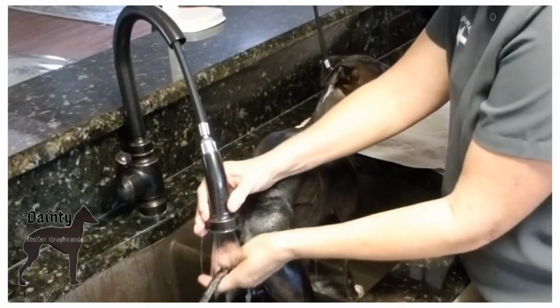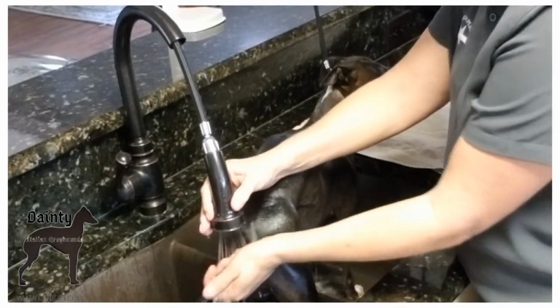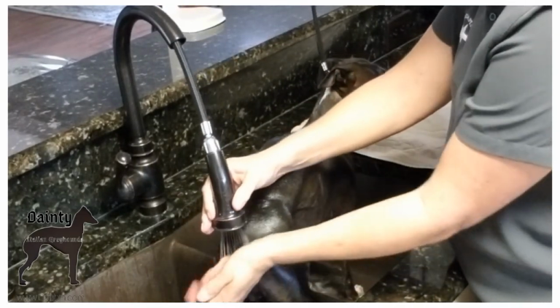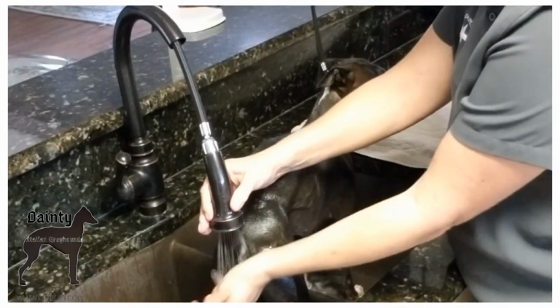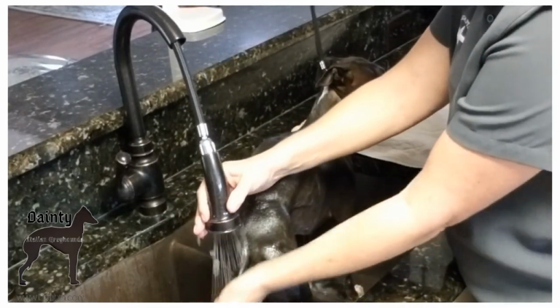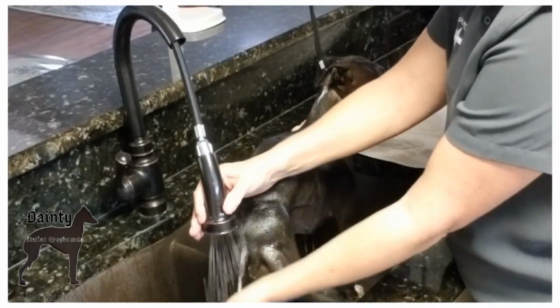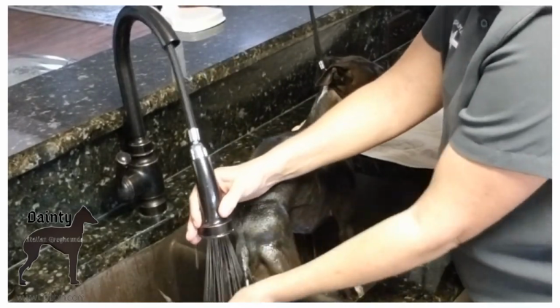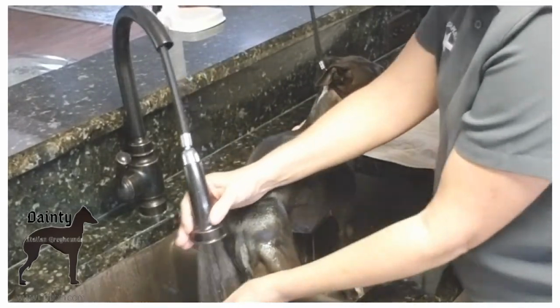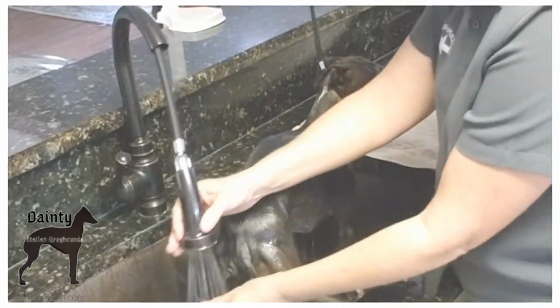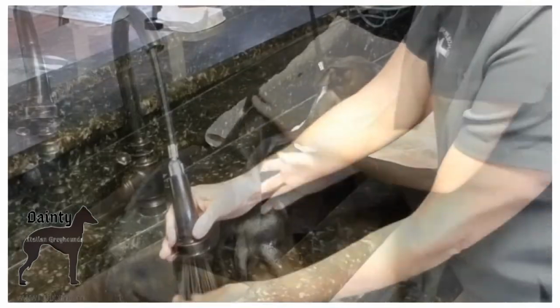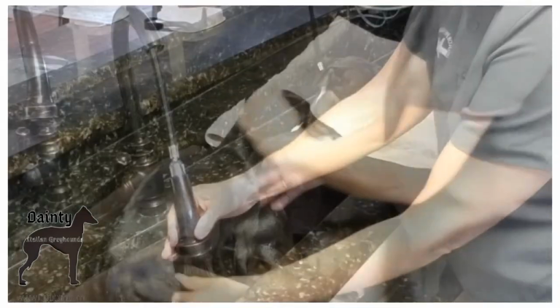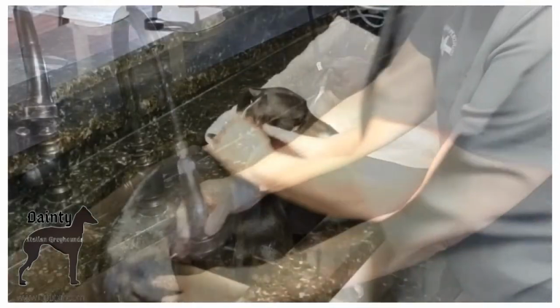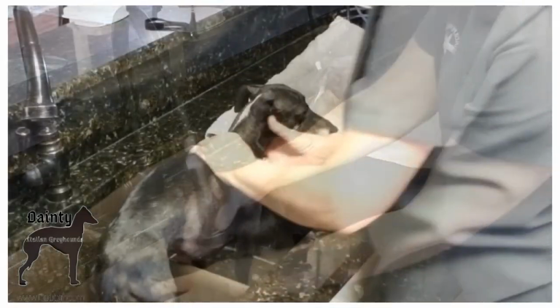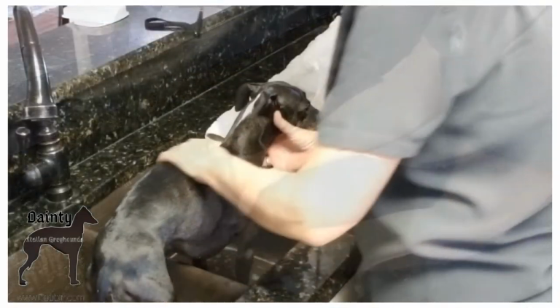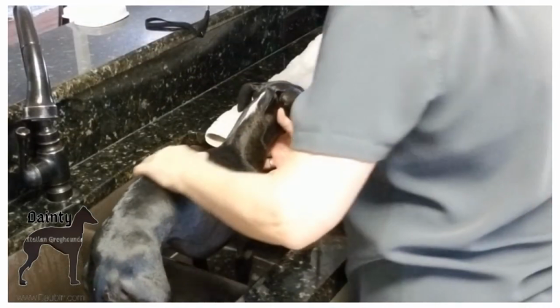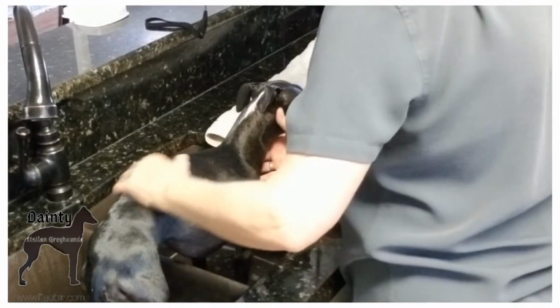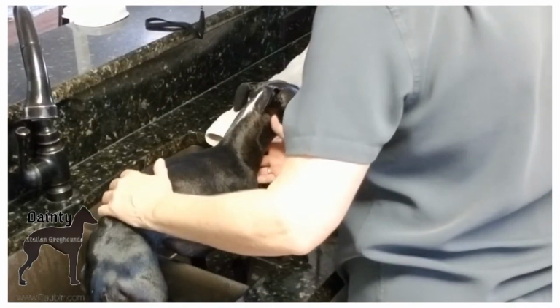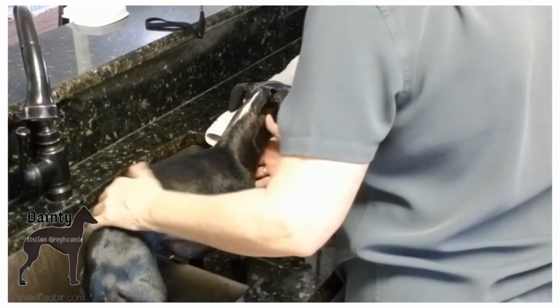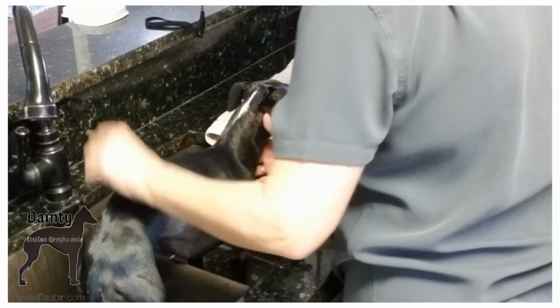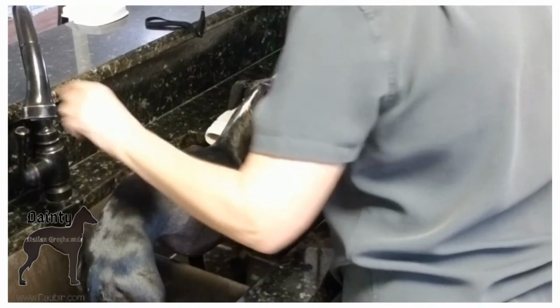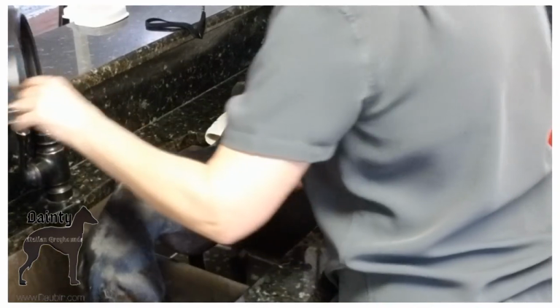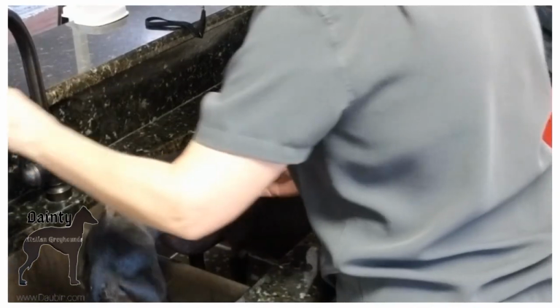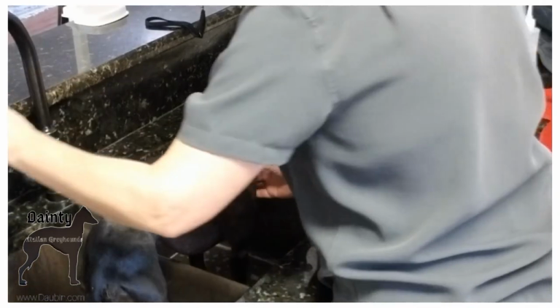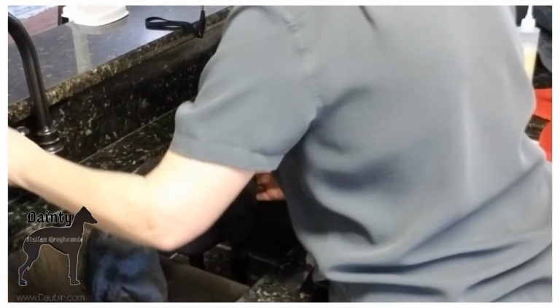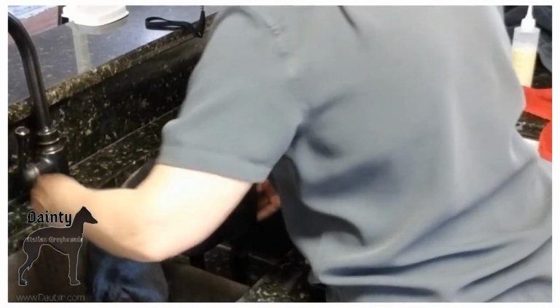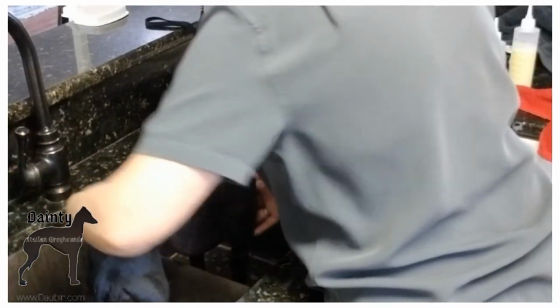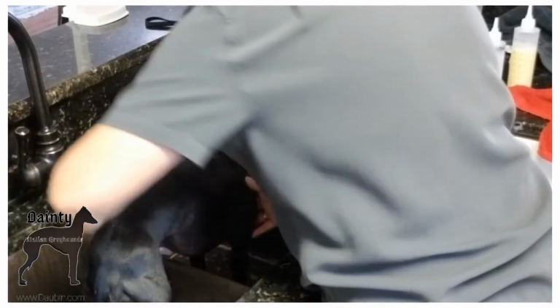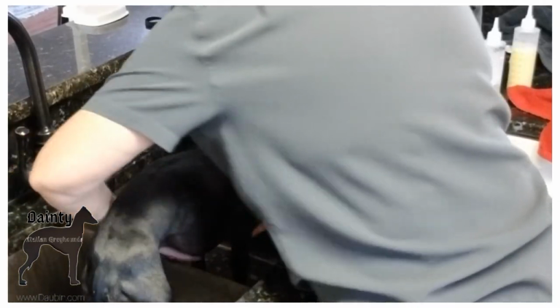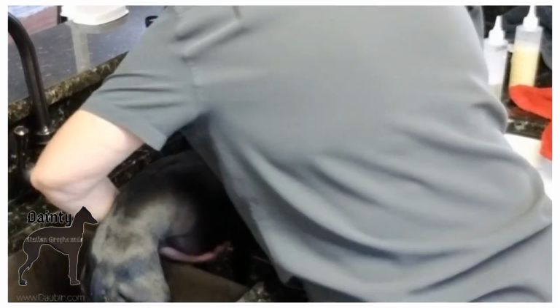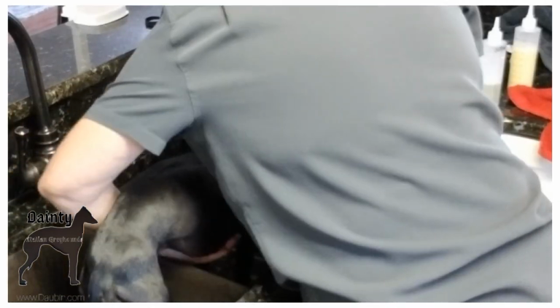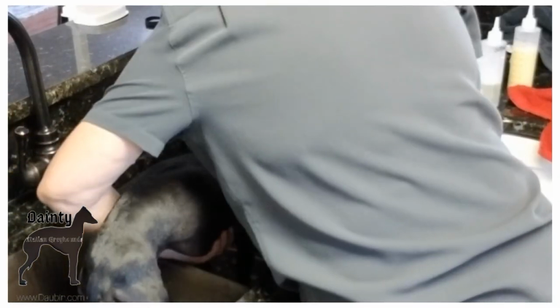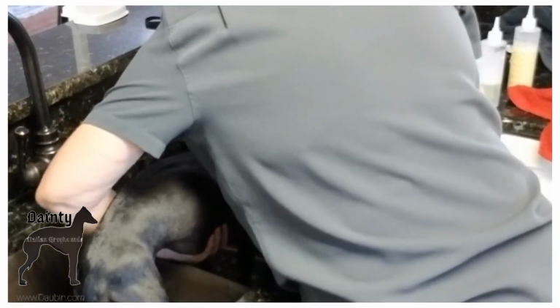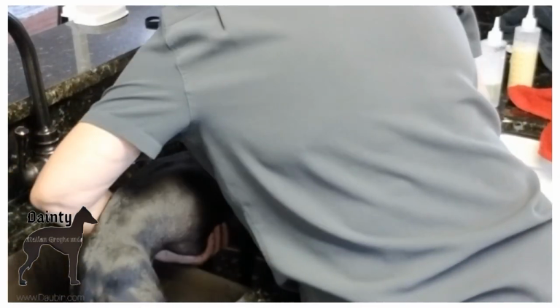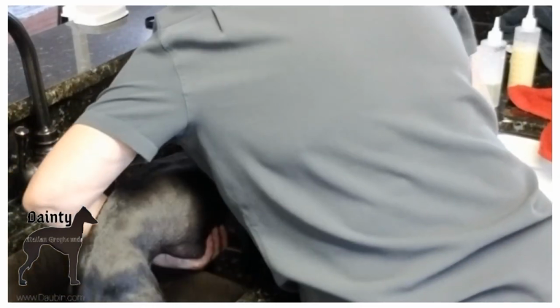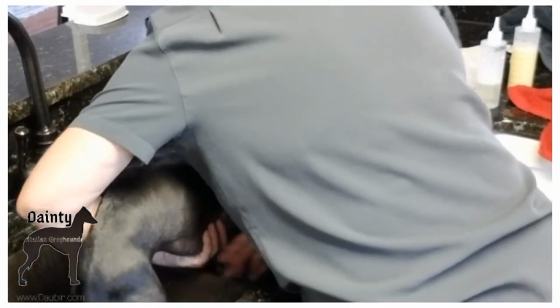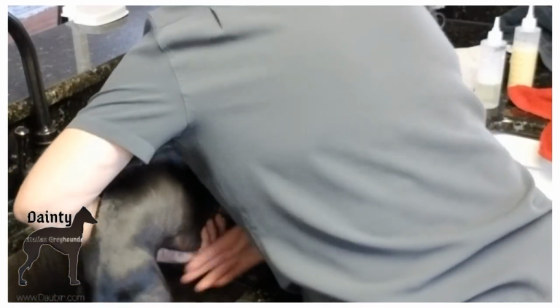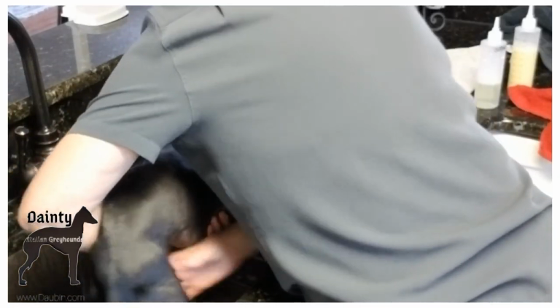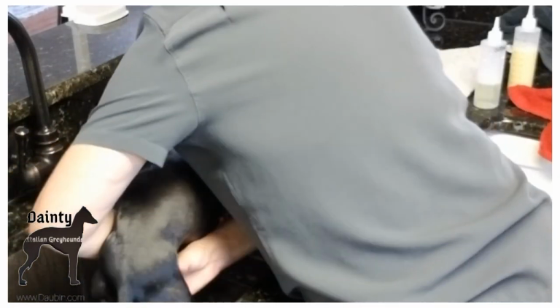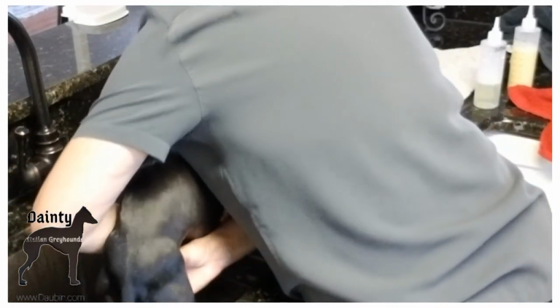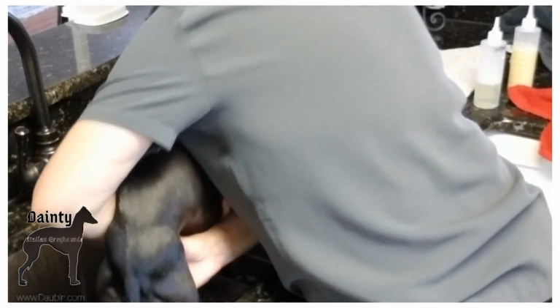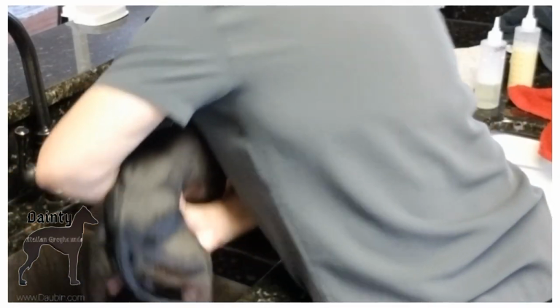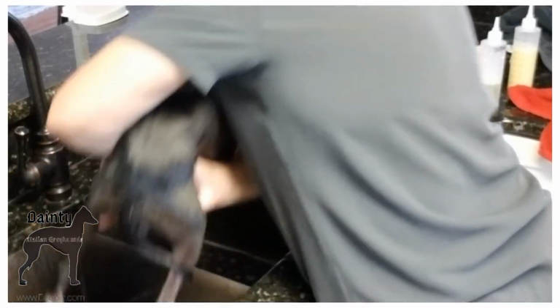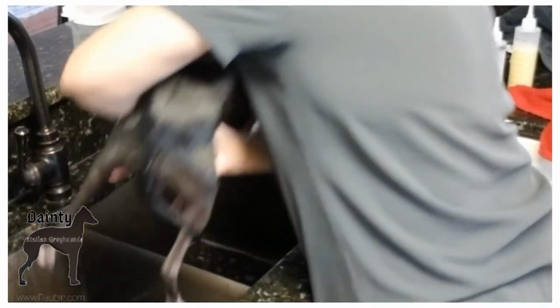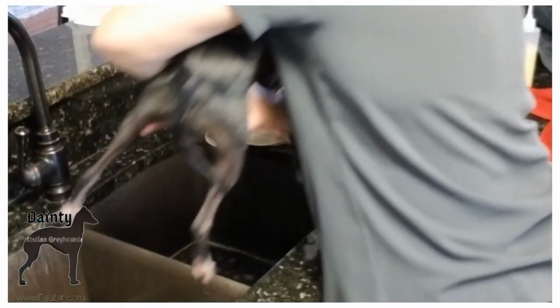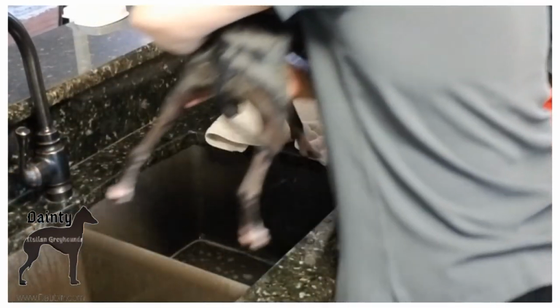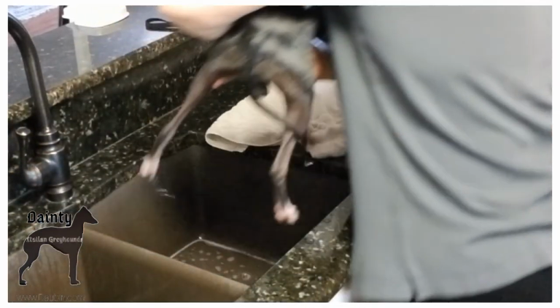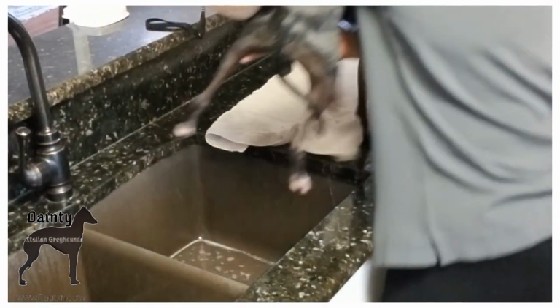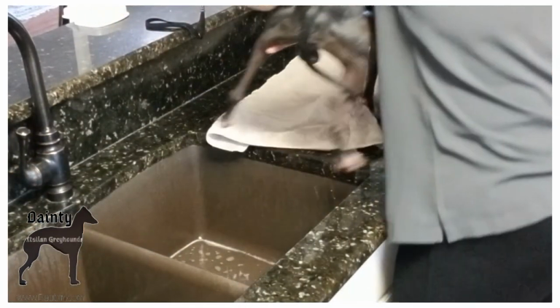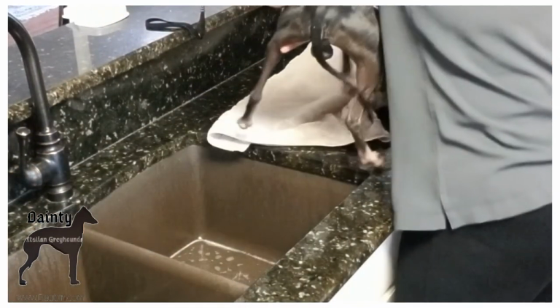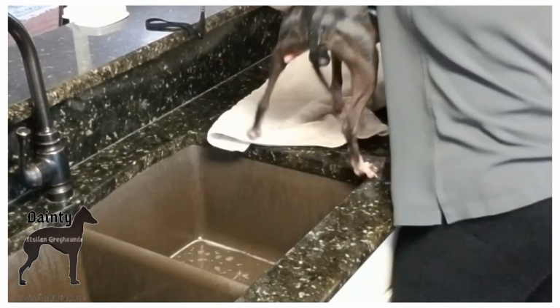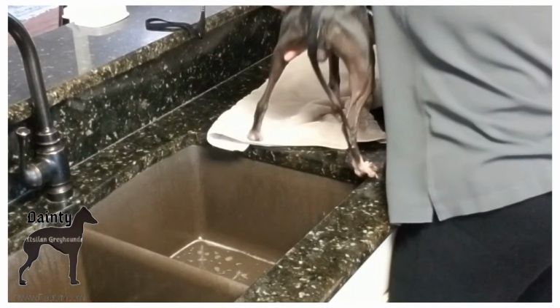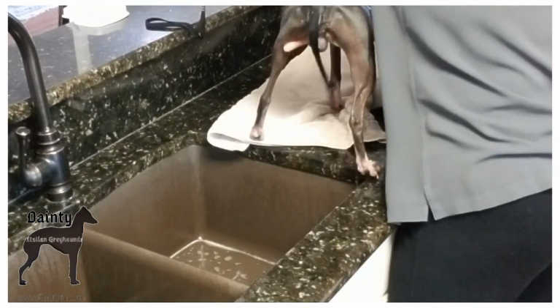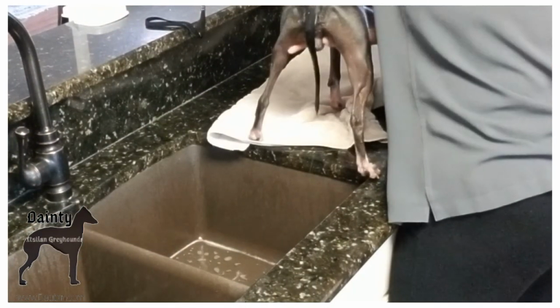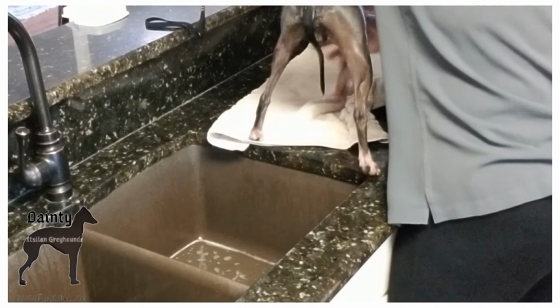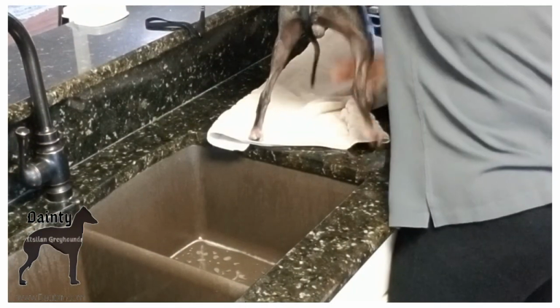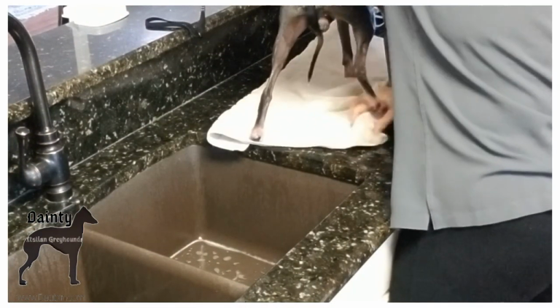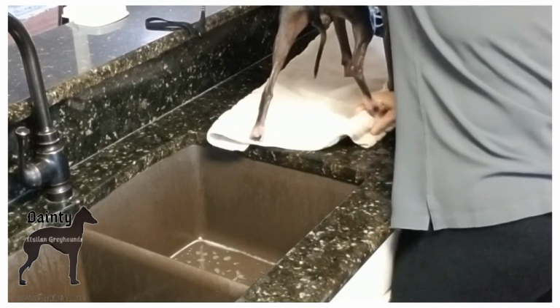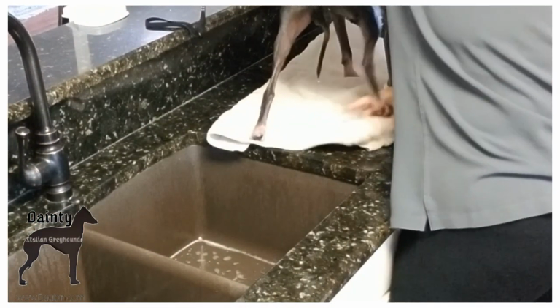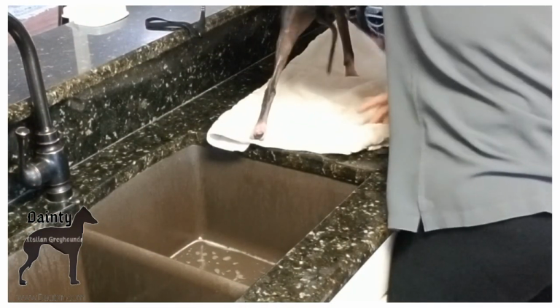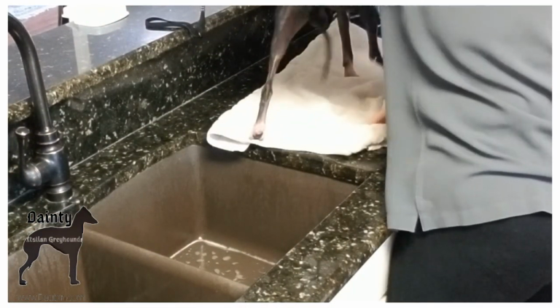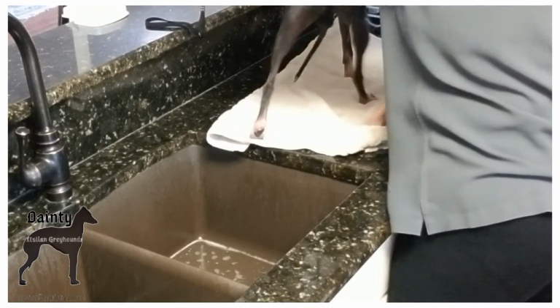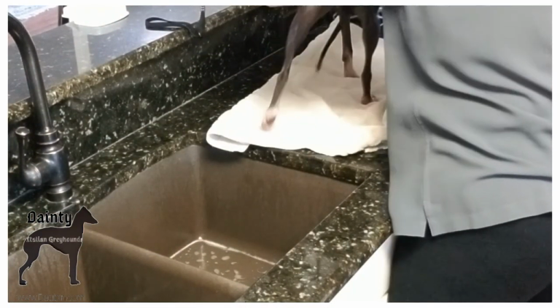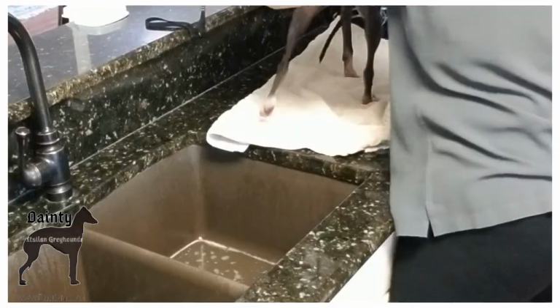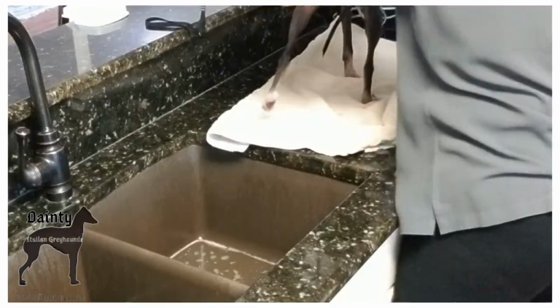We'll finish him up by taking the collar off the grooming stand, putting him up on a dry towel, and drying him off.